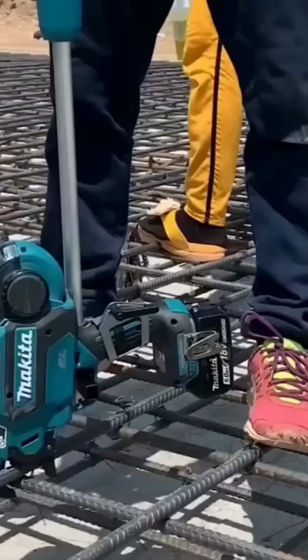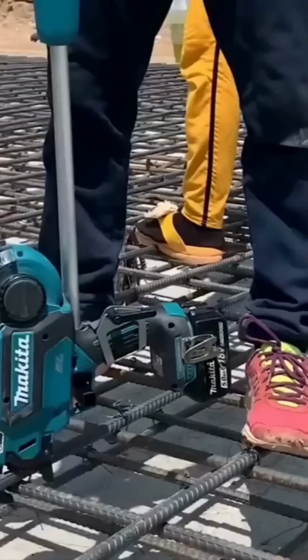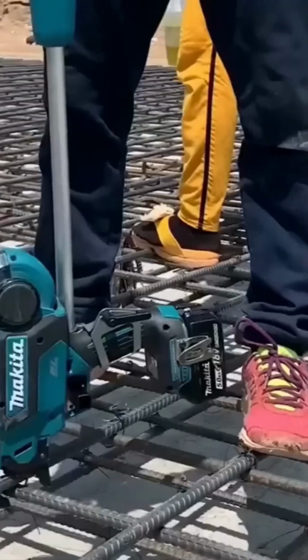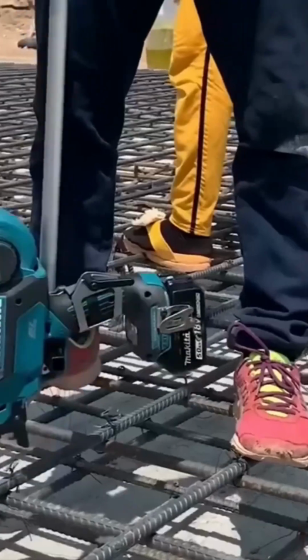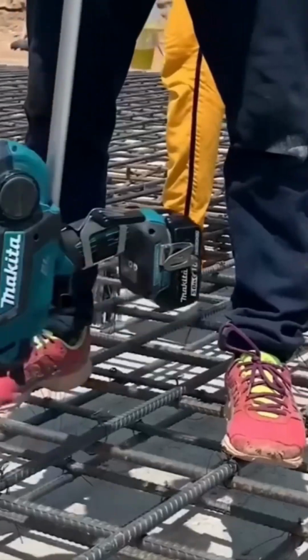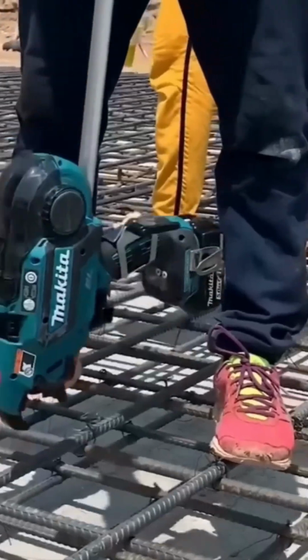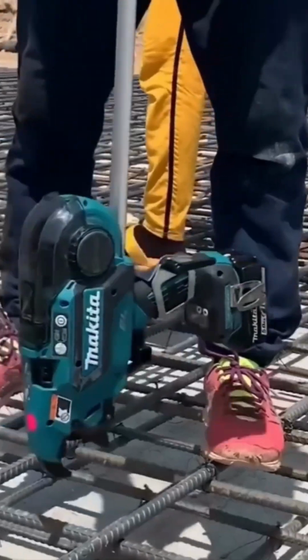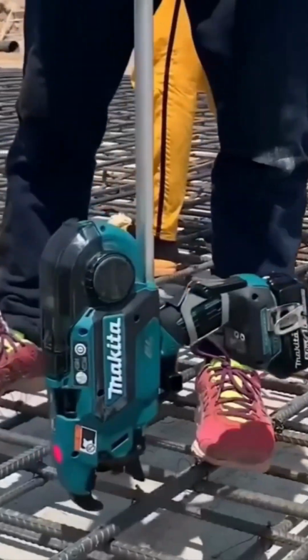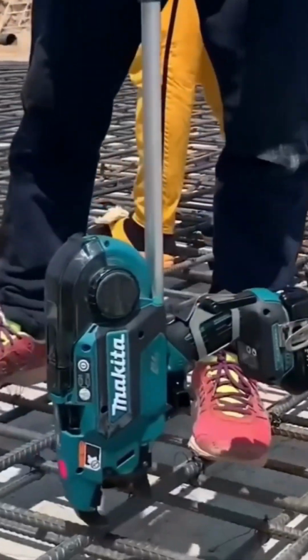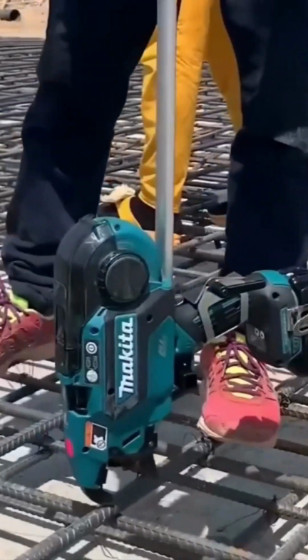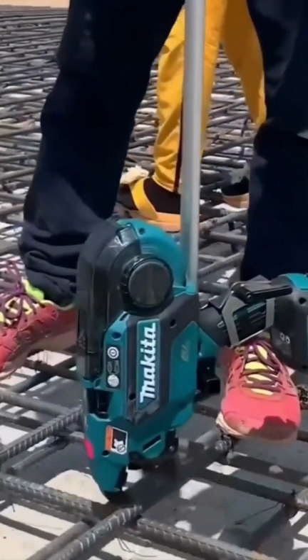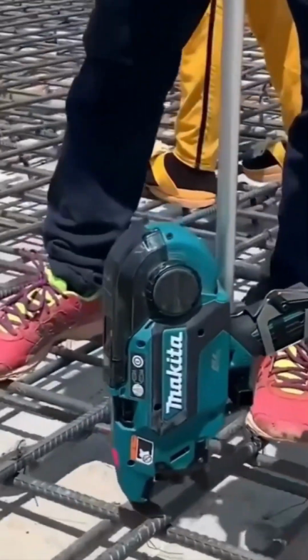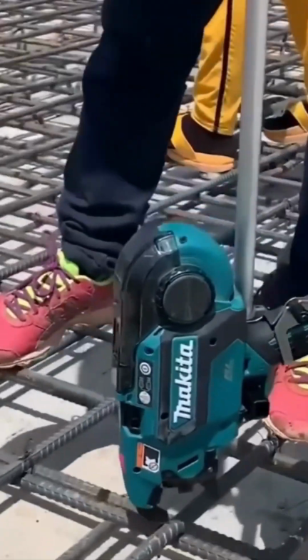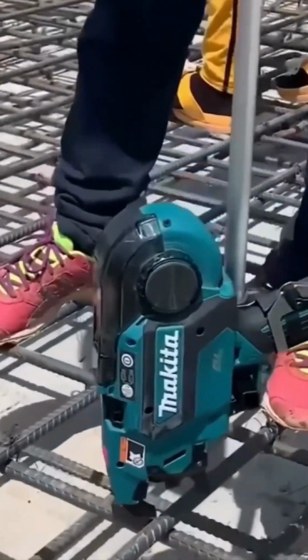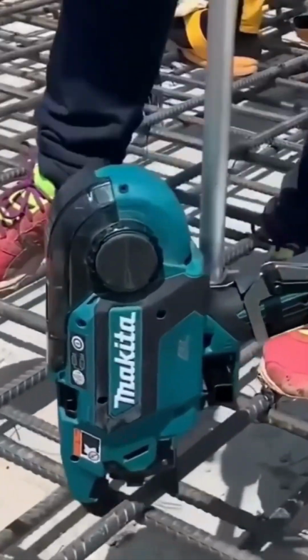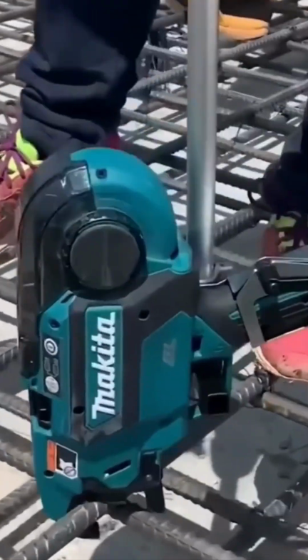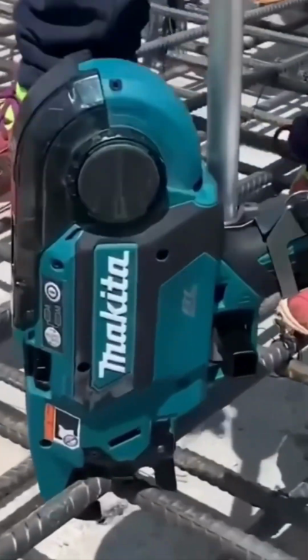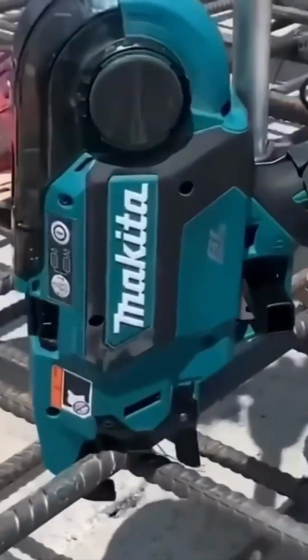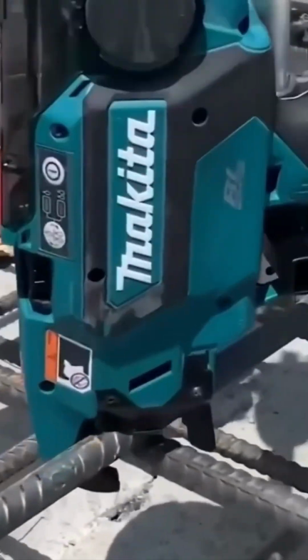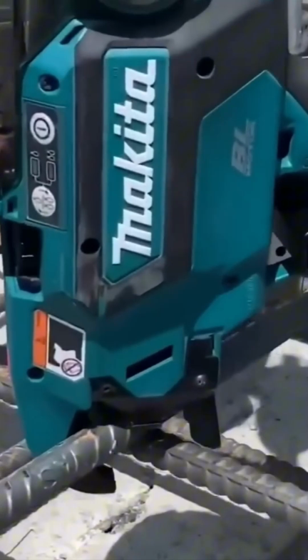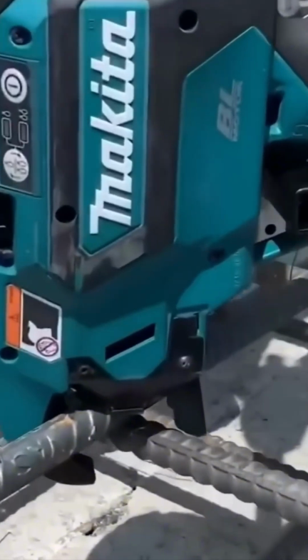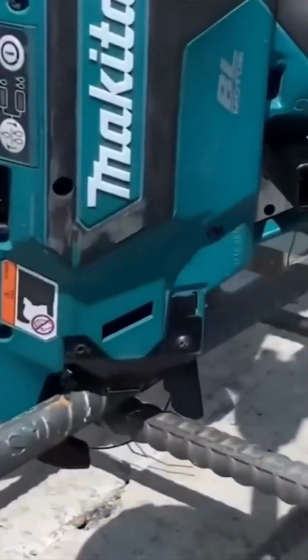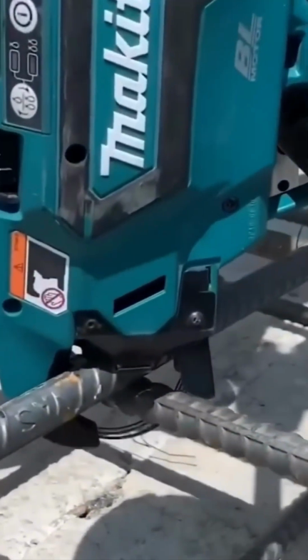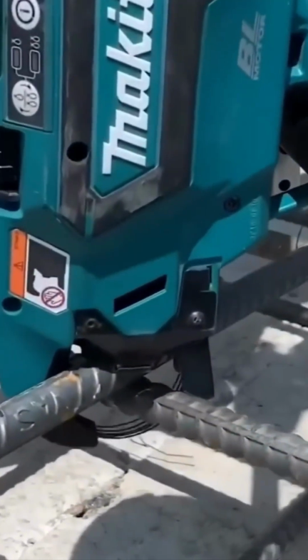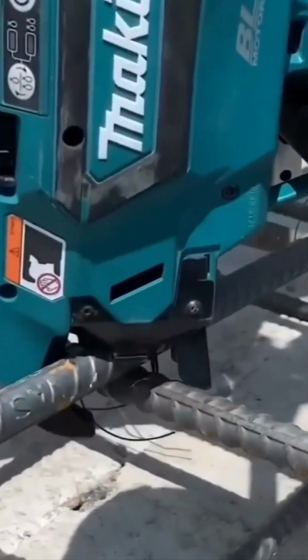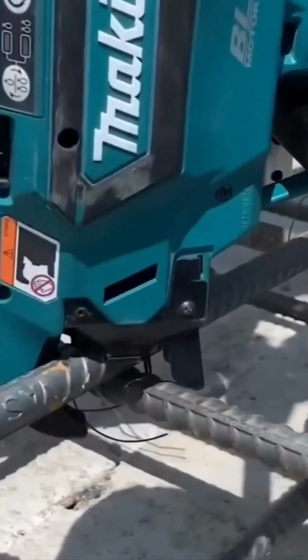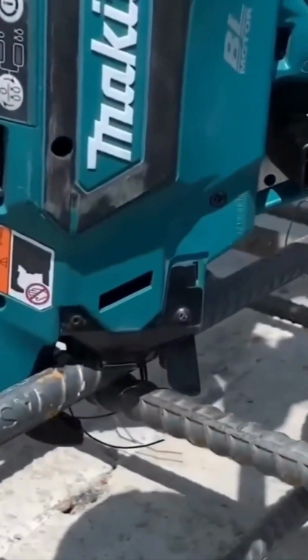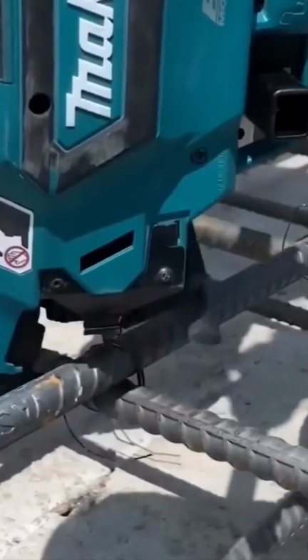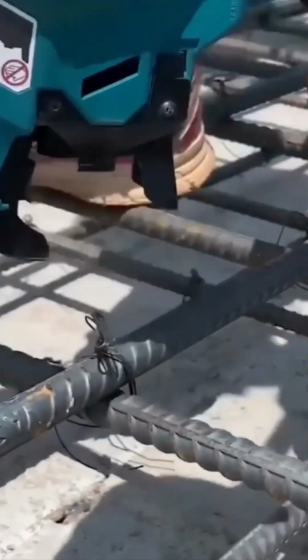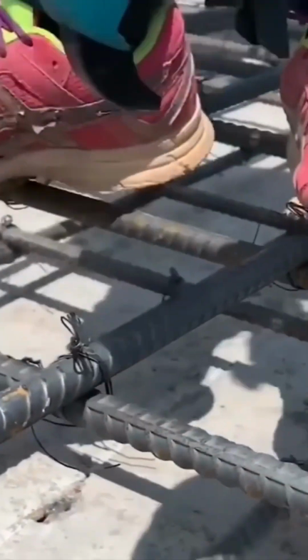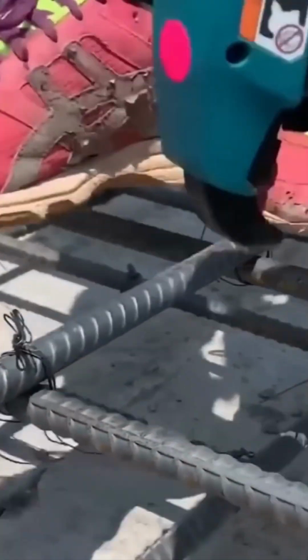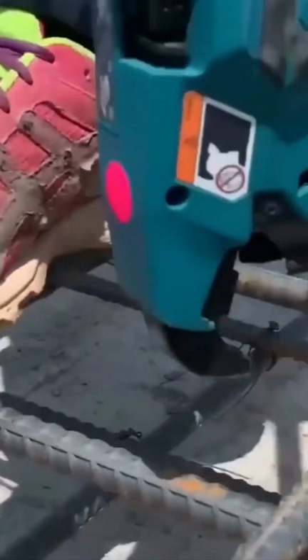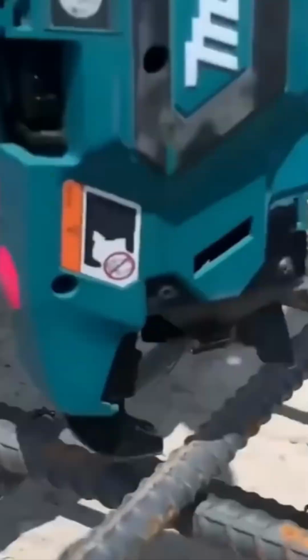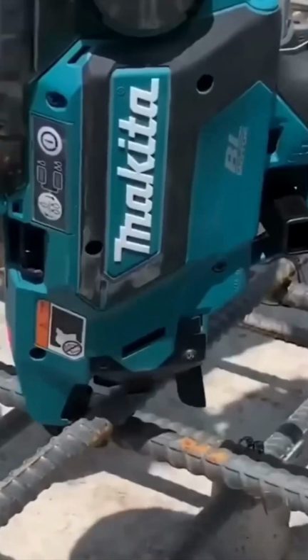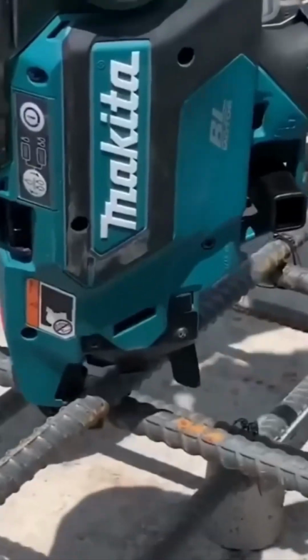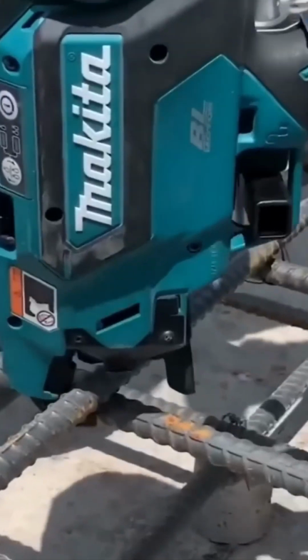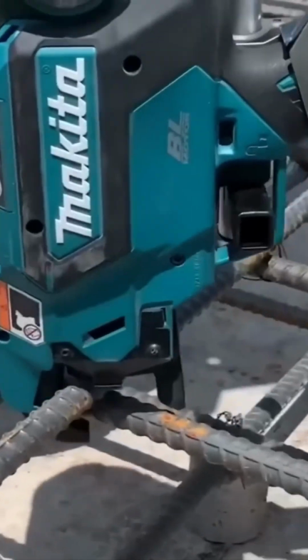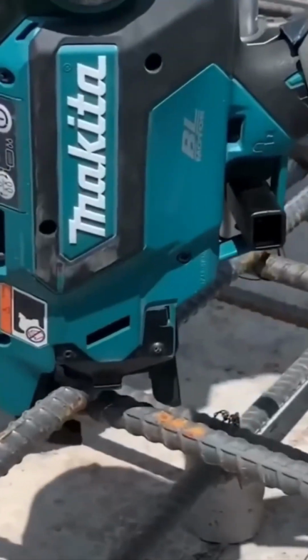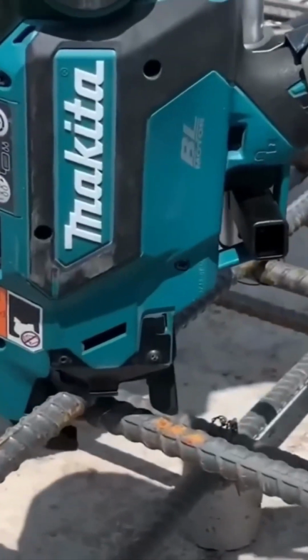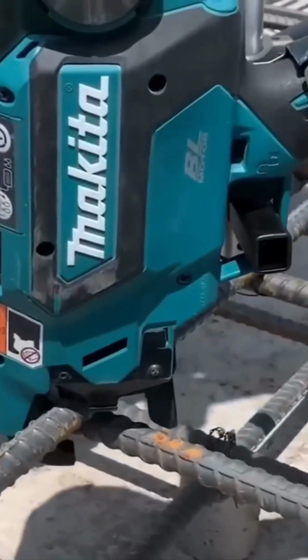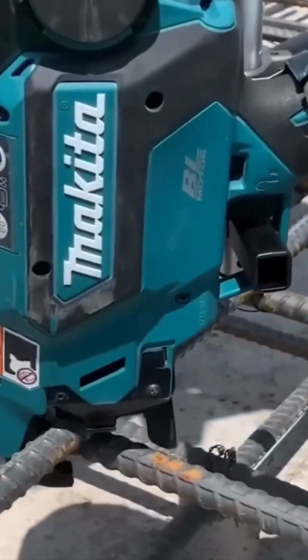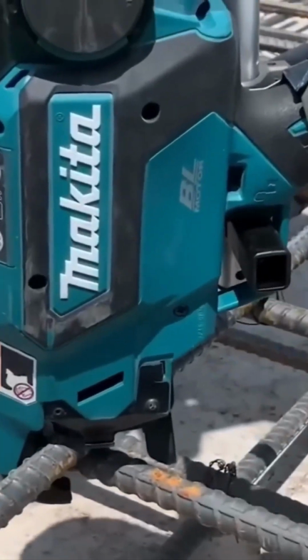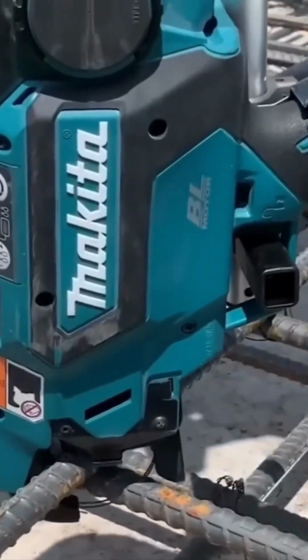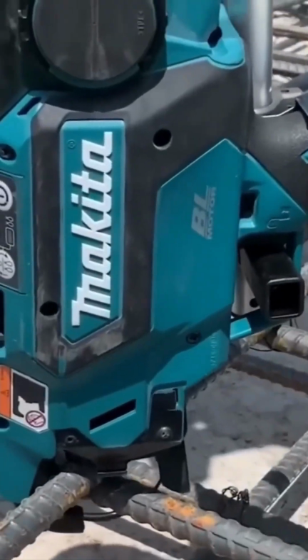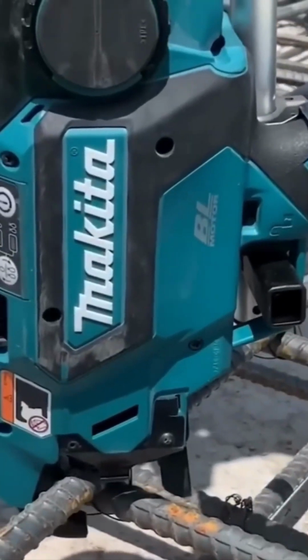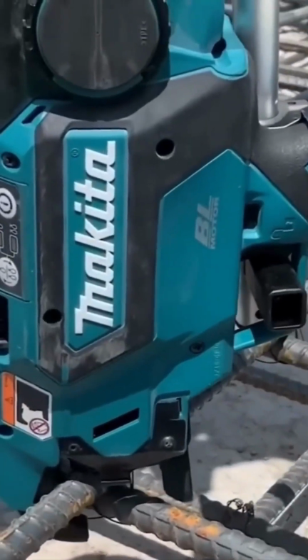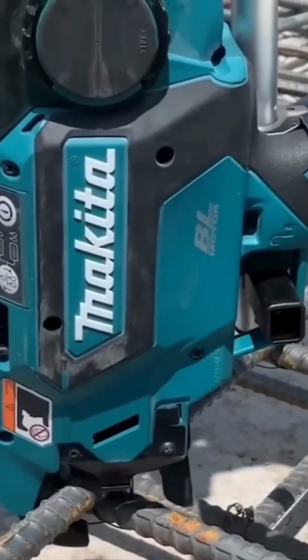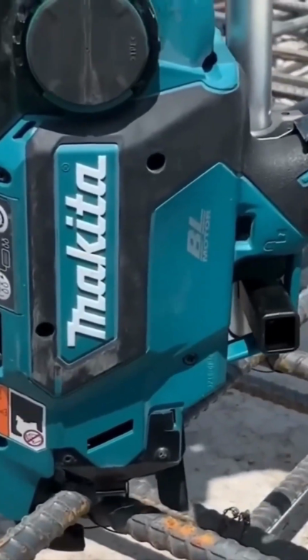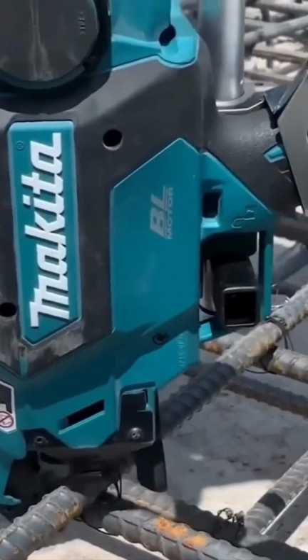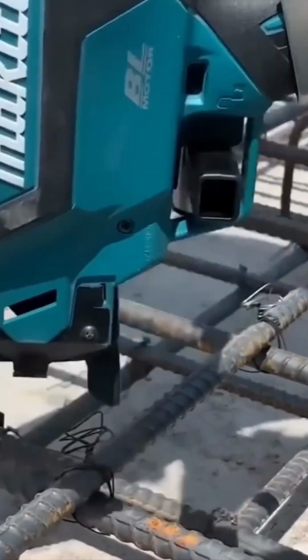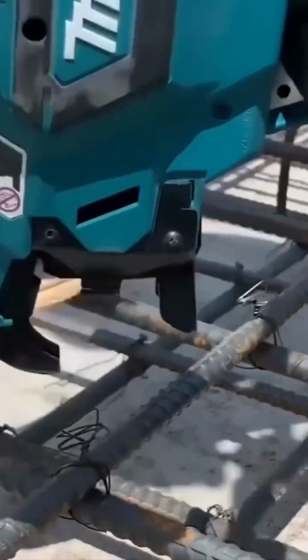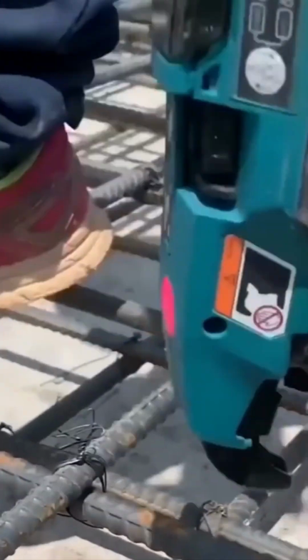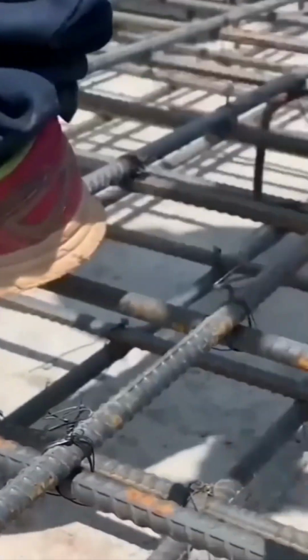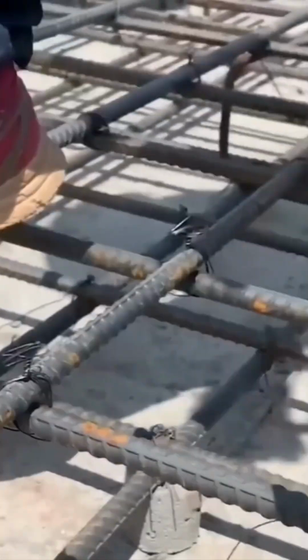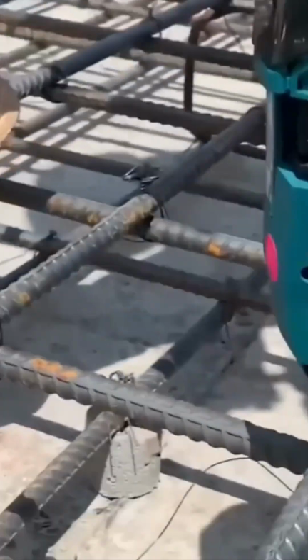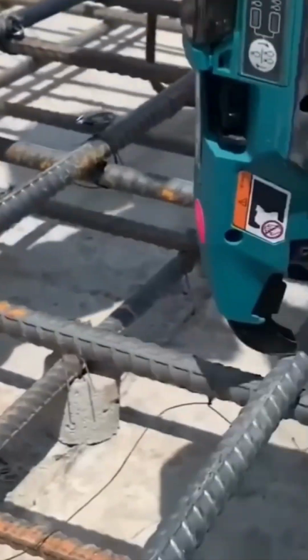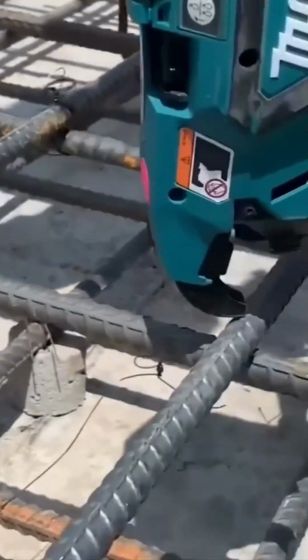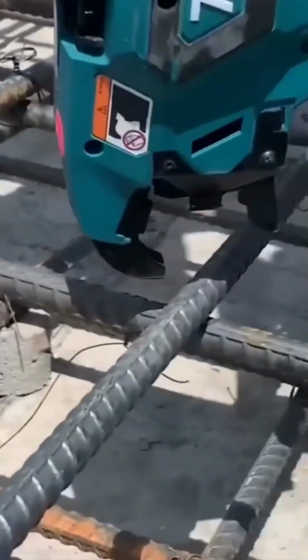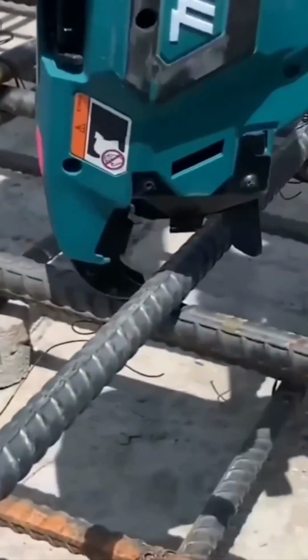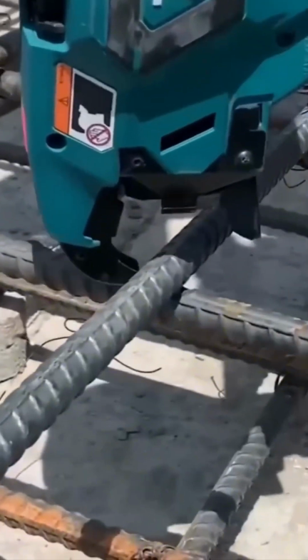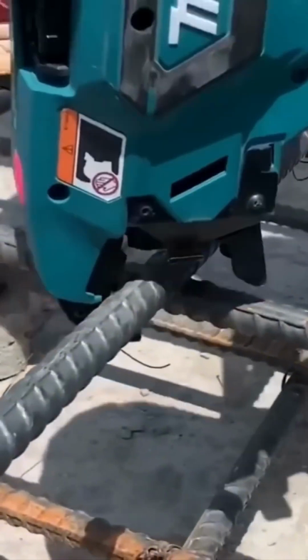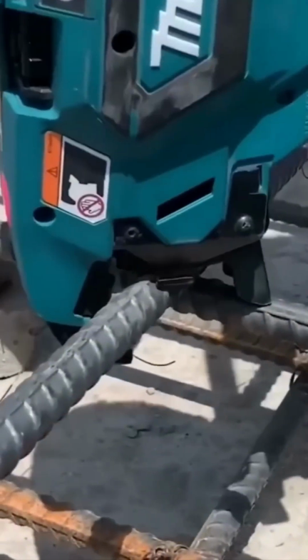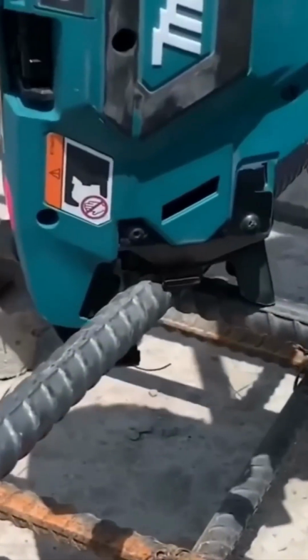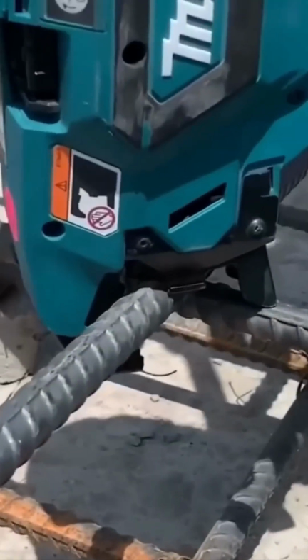Here's a genius little gadget linking steel bars together effortlessly. It's like a stapler on steroids.